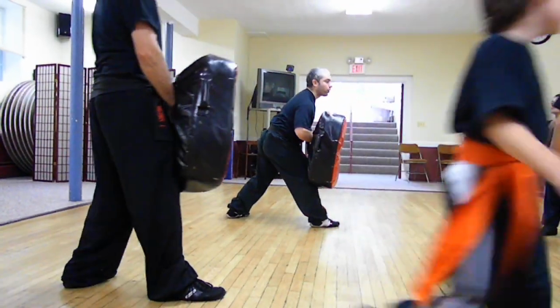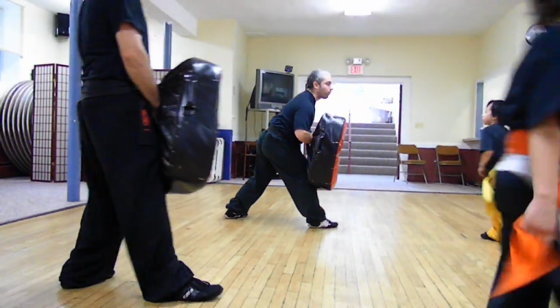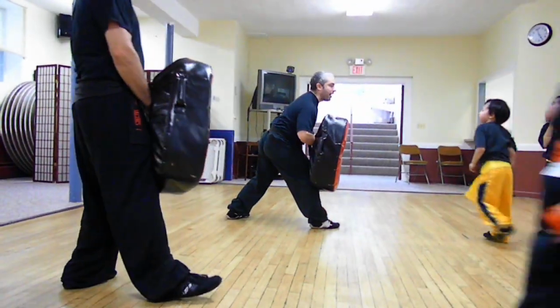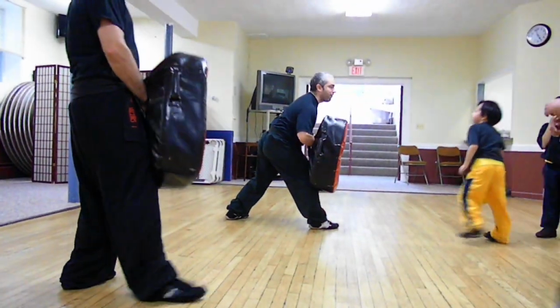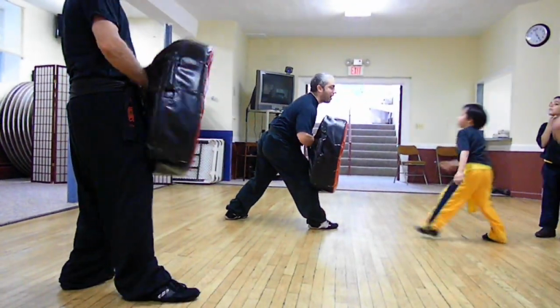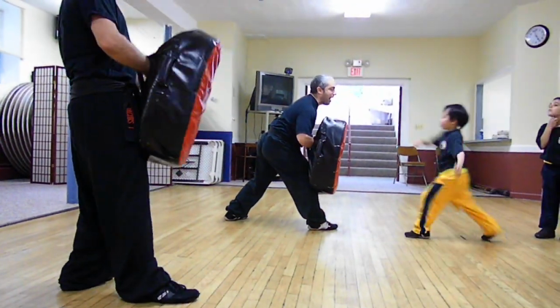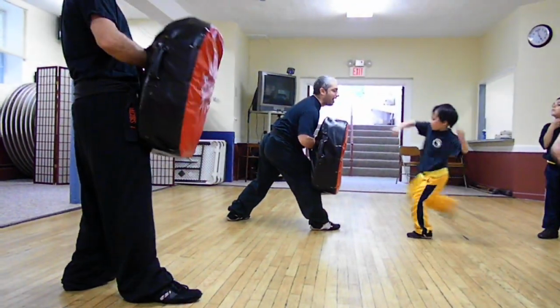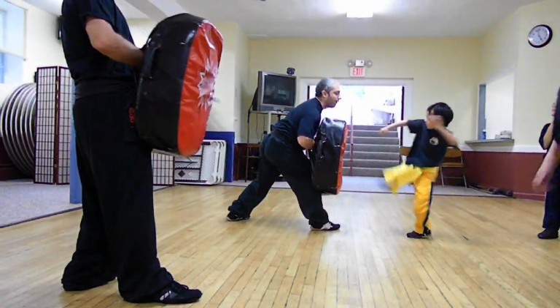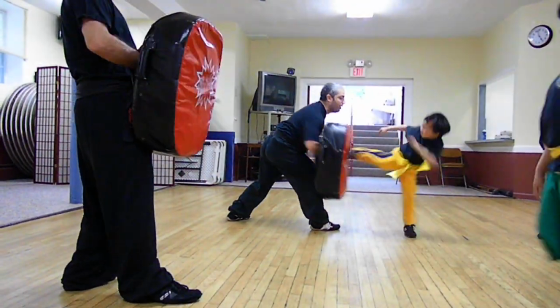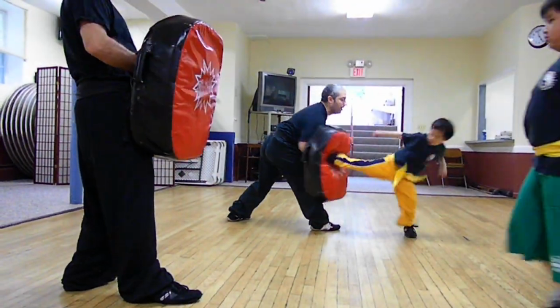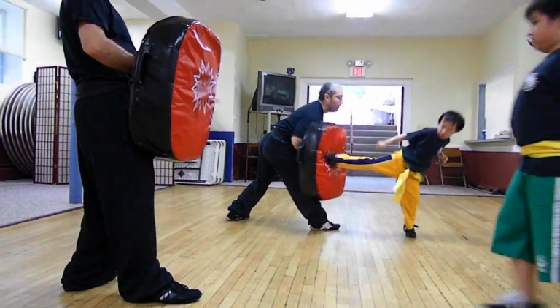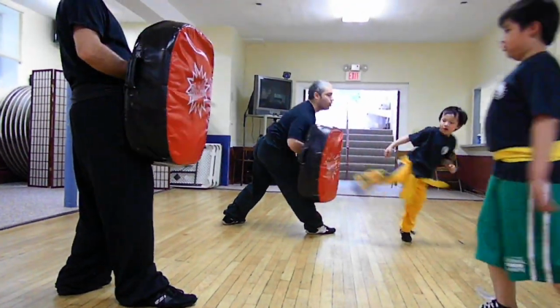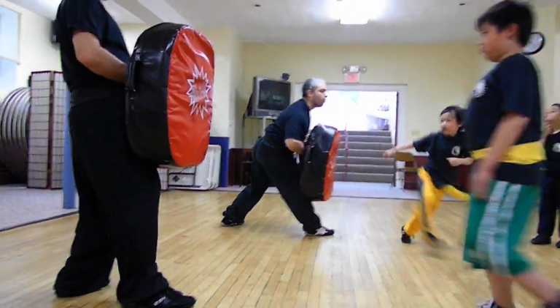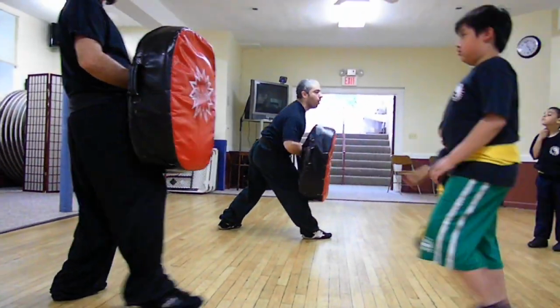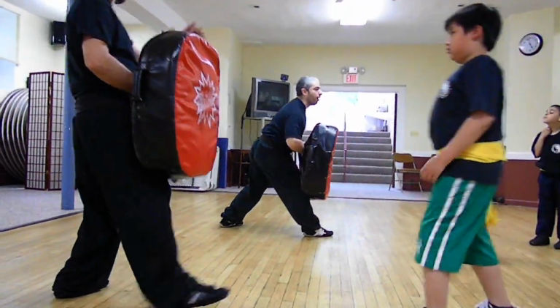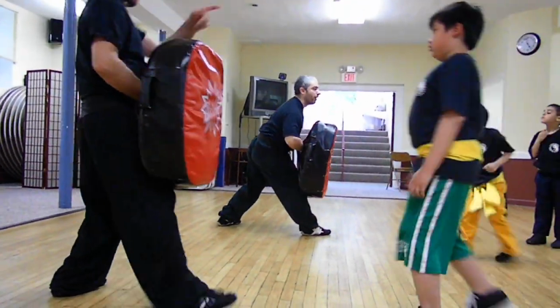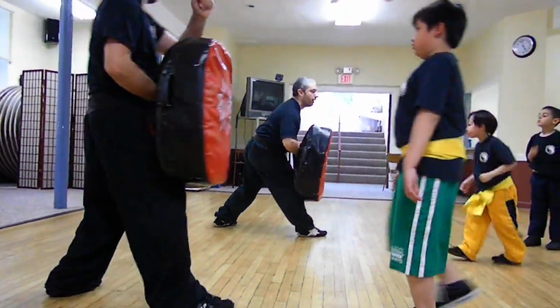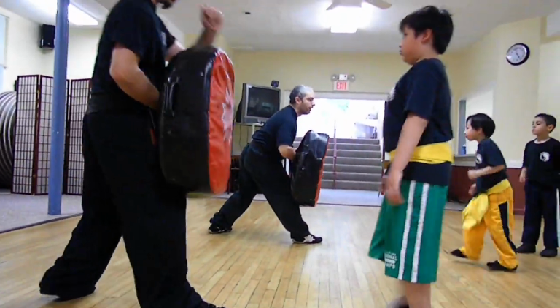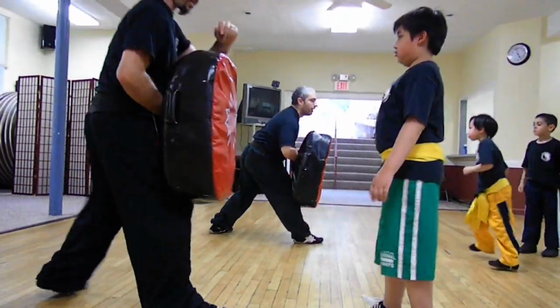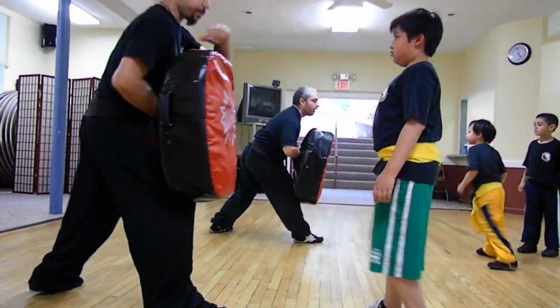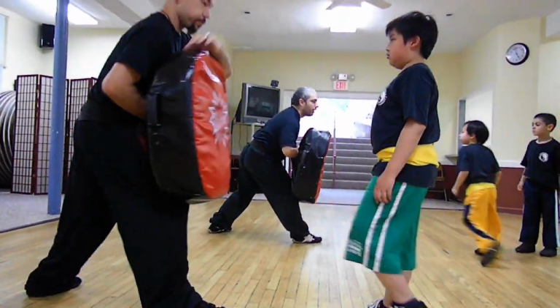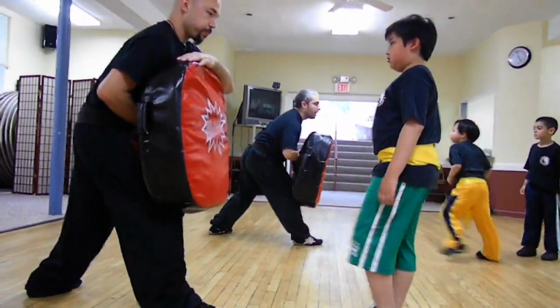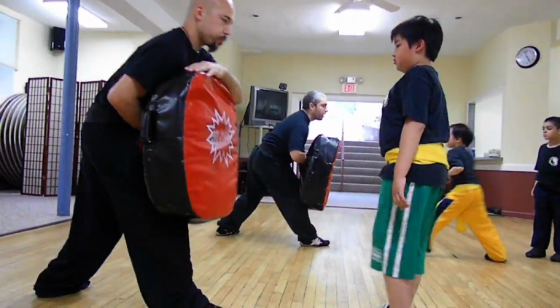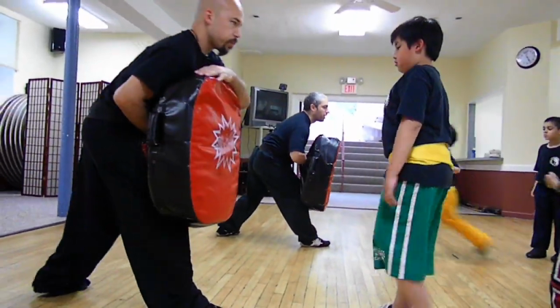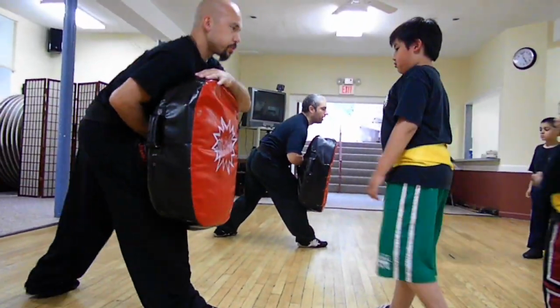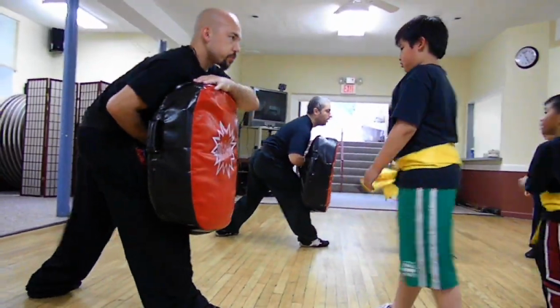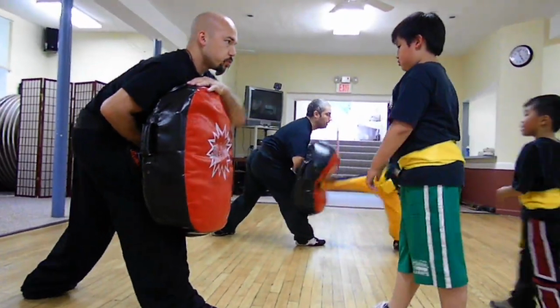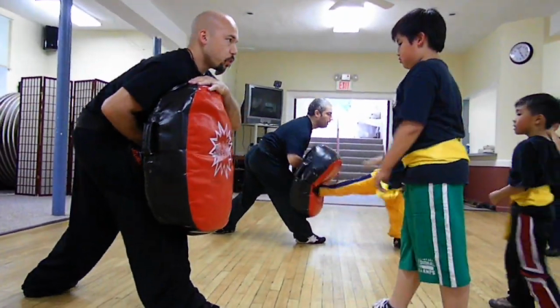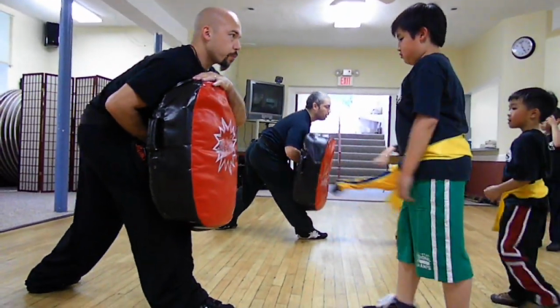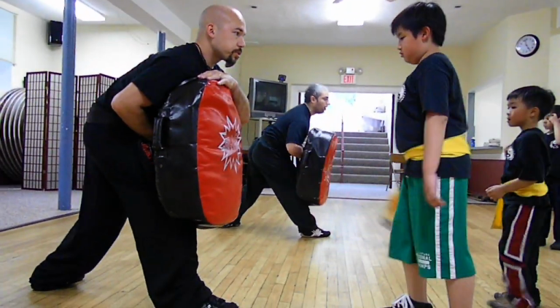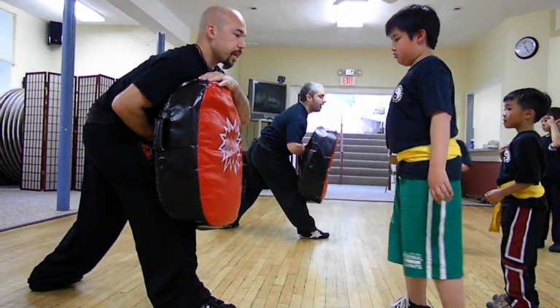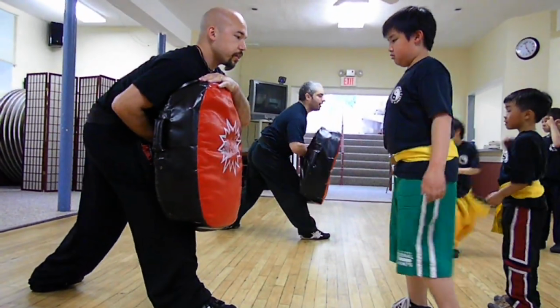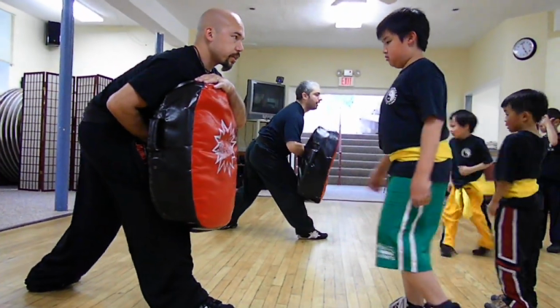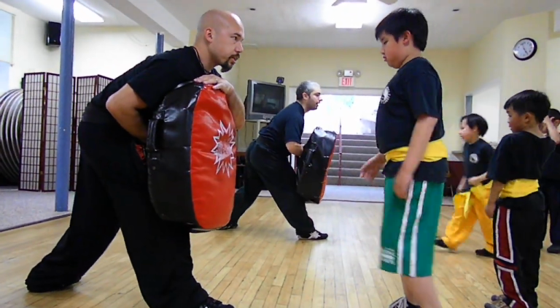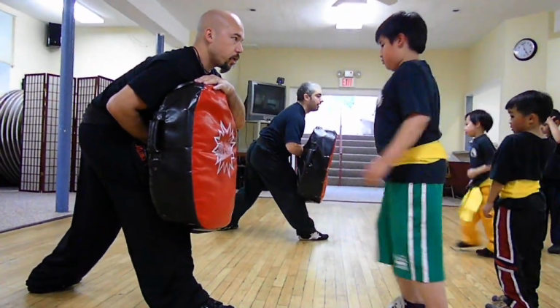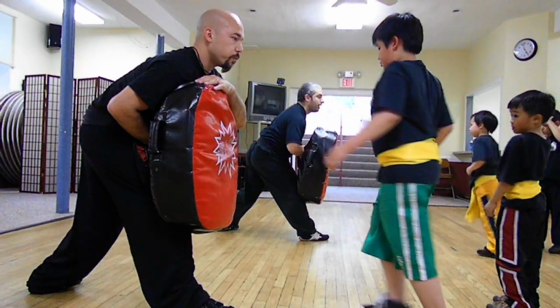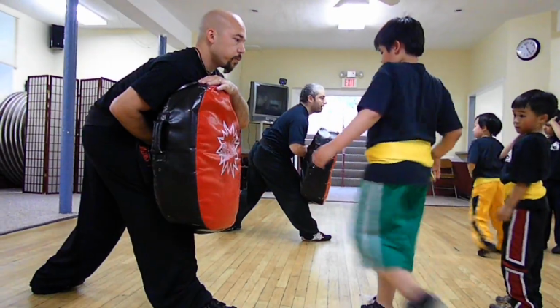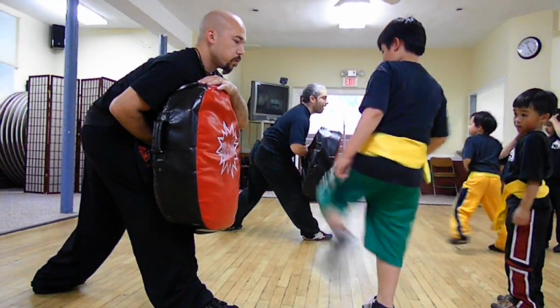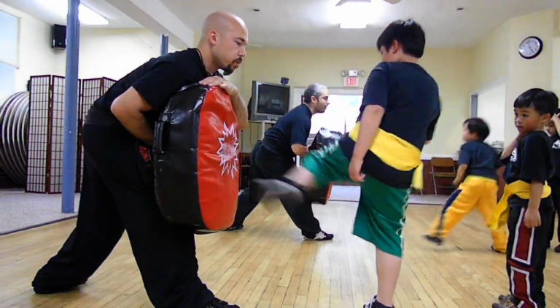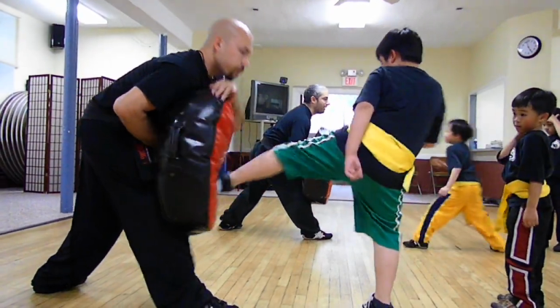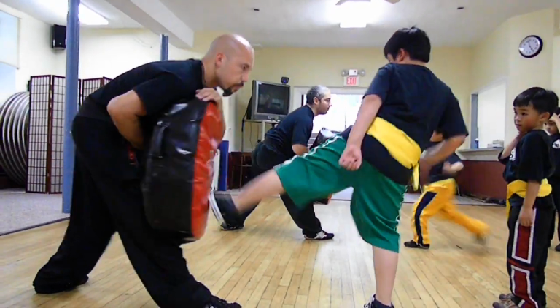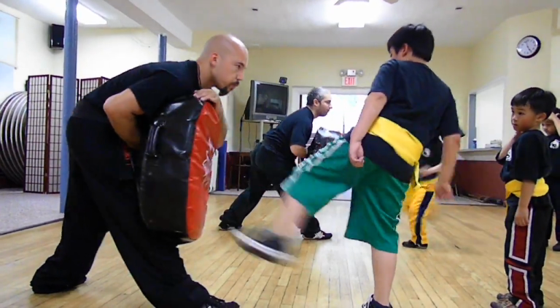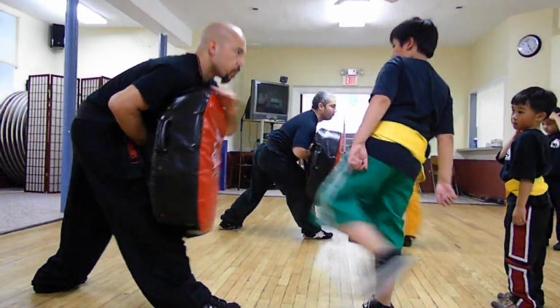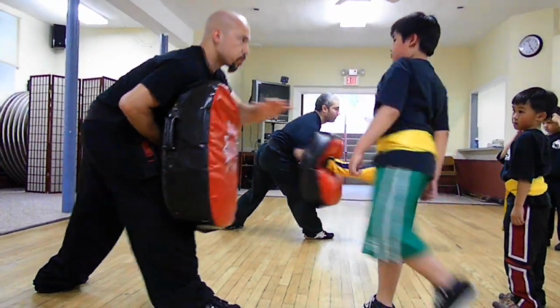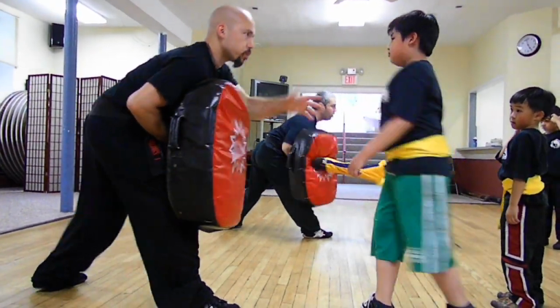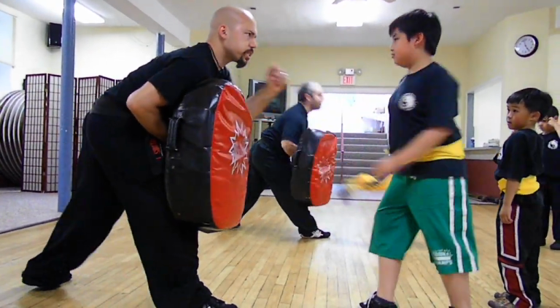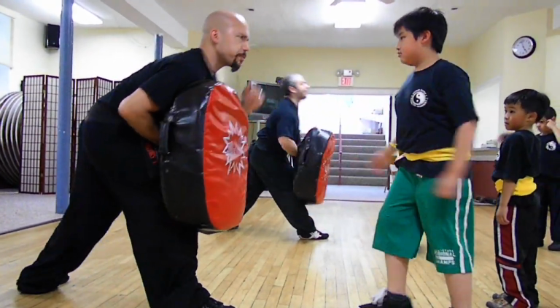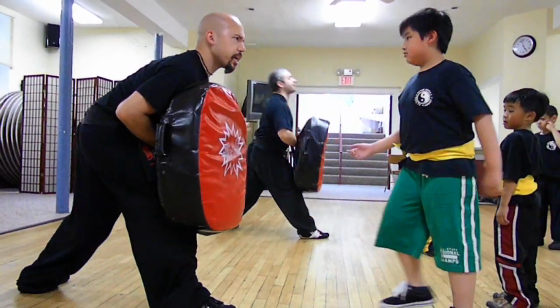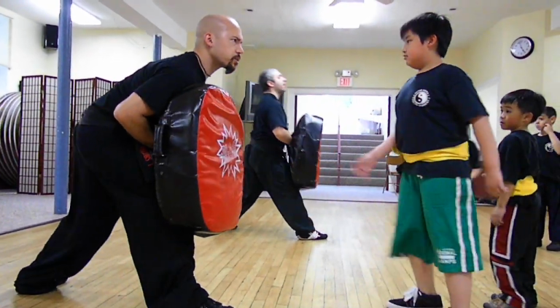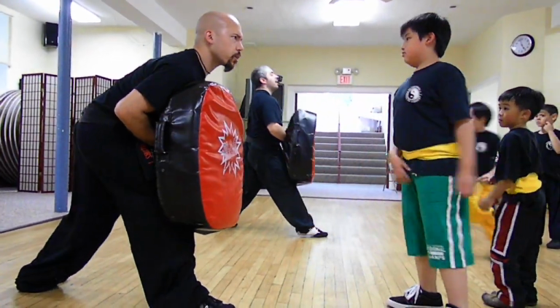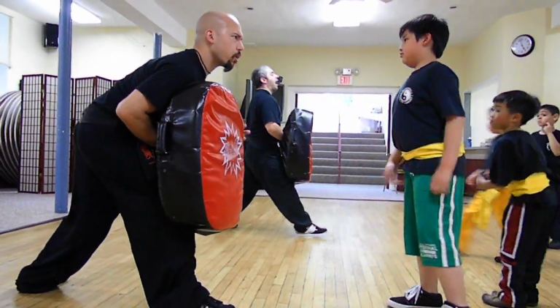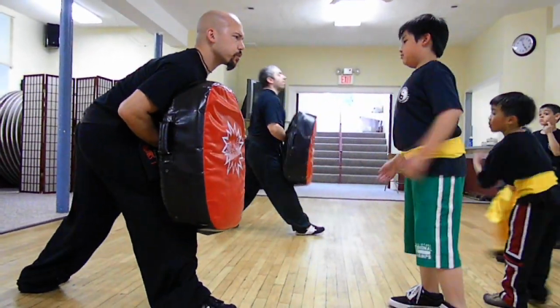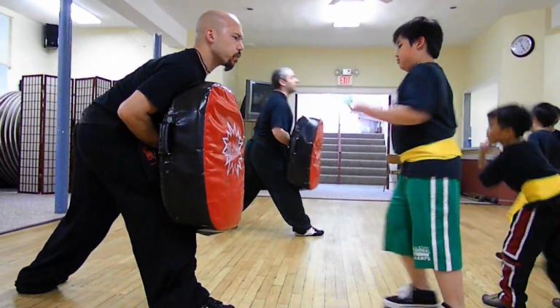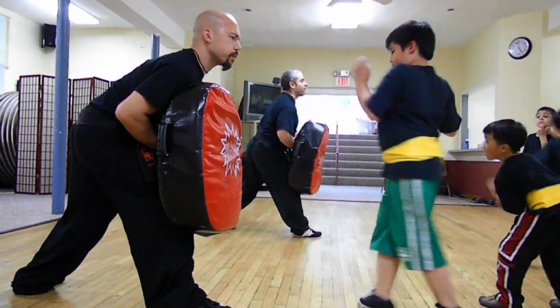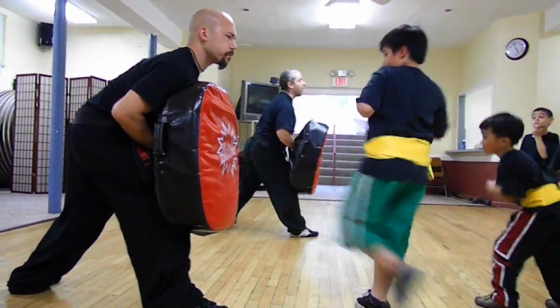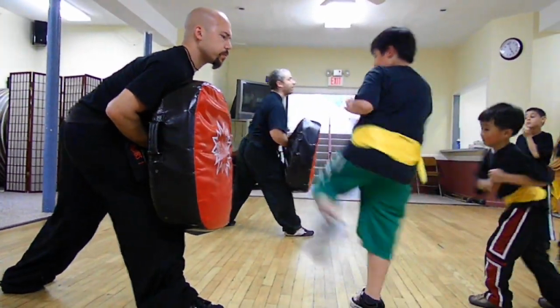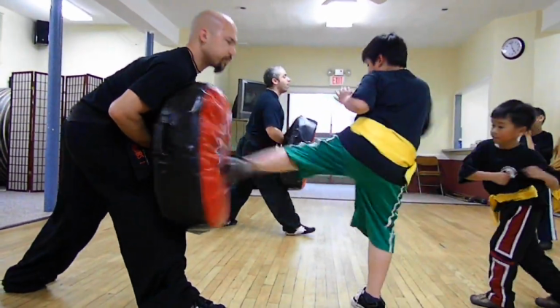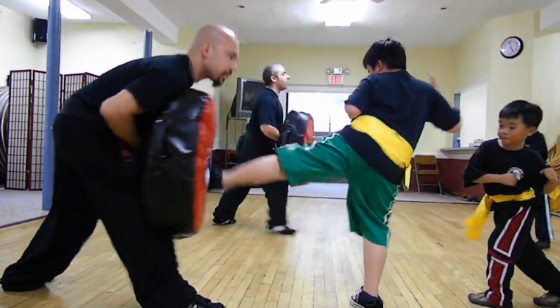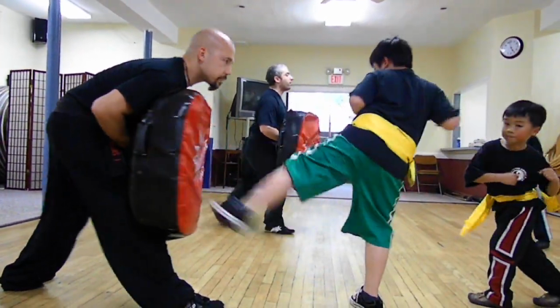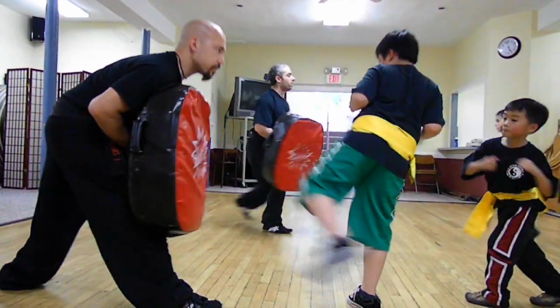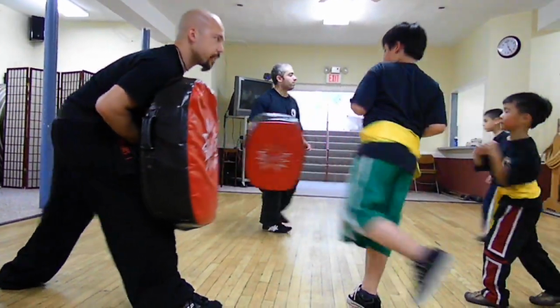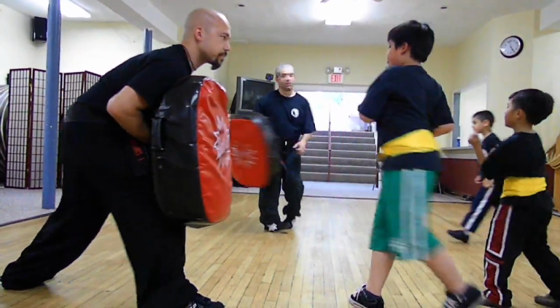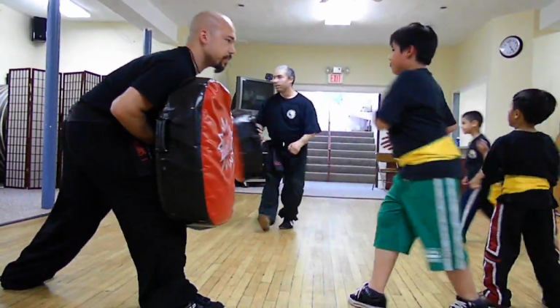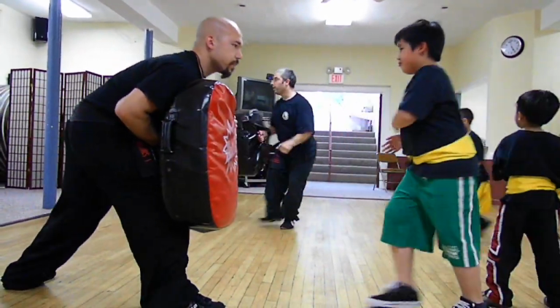Kick straight. Five. Two more. Side heel kick. Six. Normal side heel kick. Go. Seven. Good. Nice. Hands on guard. Left leg forward. That's it.